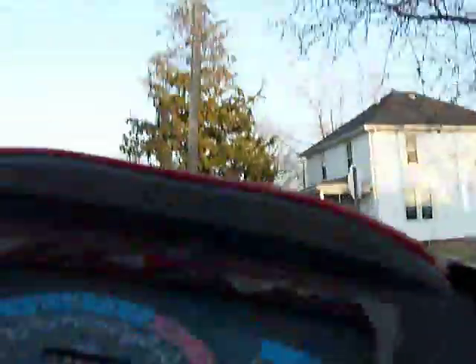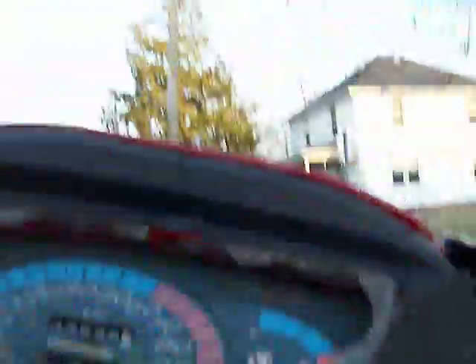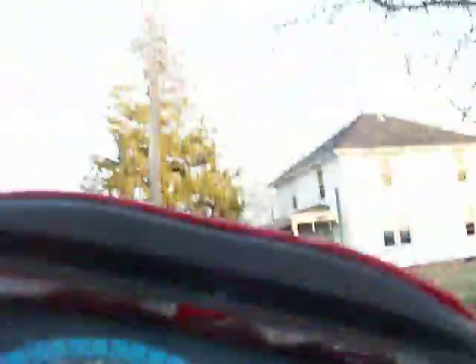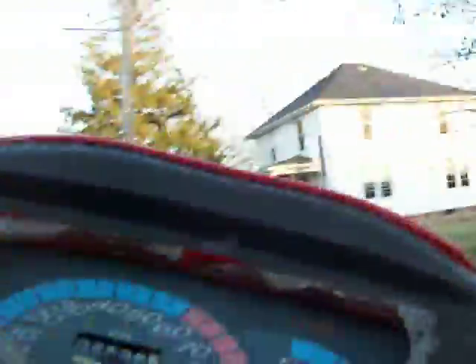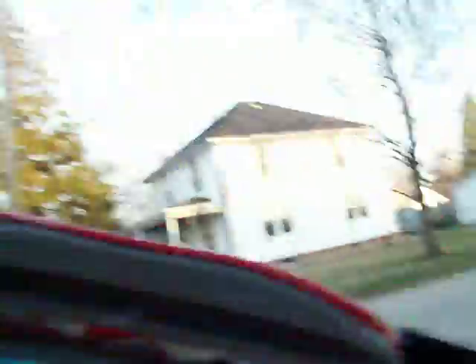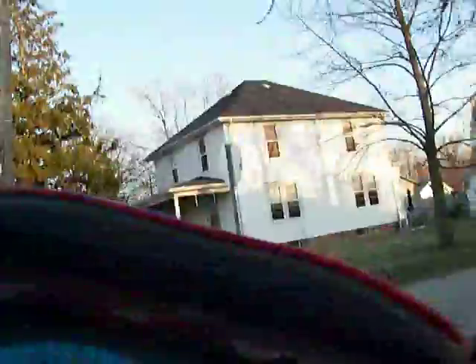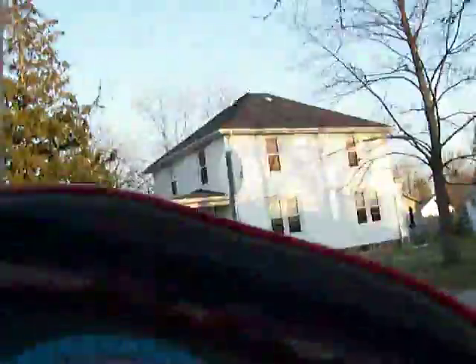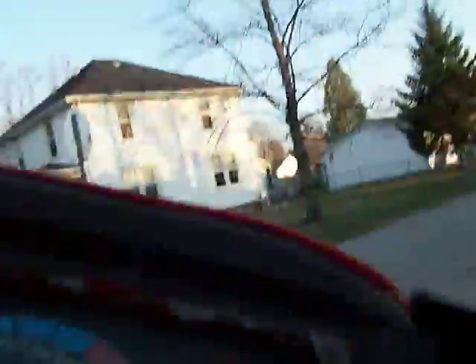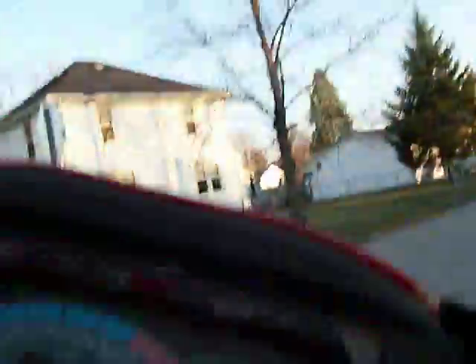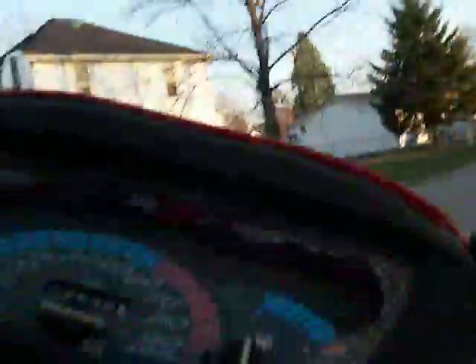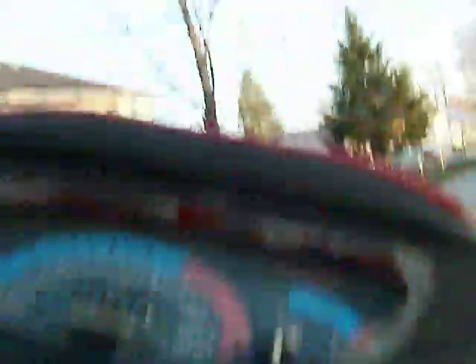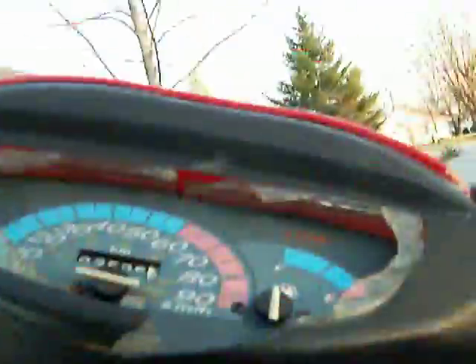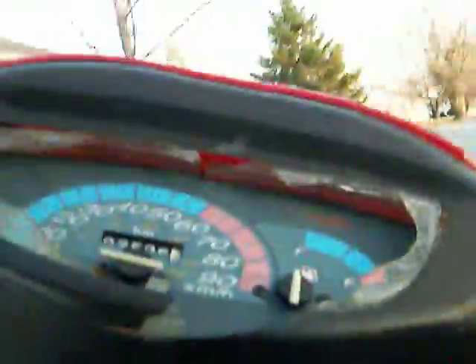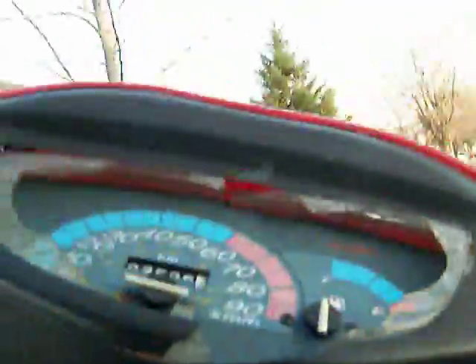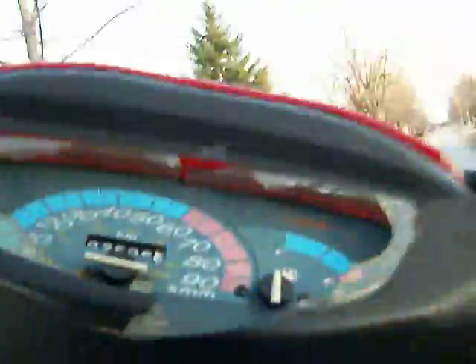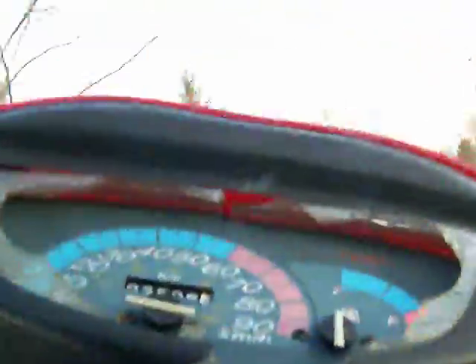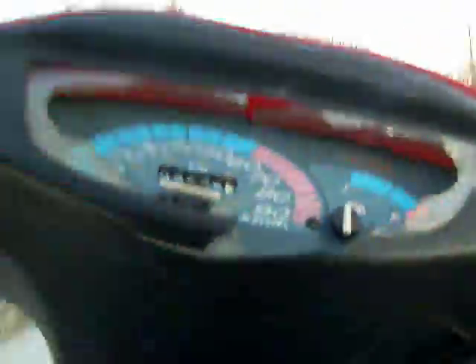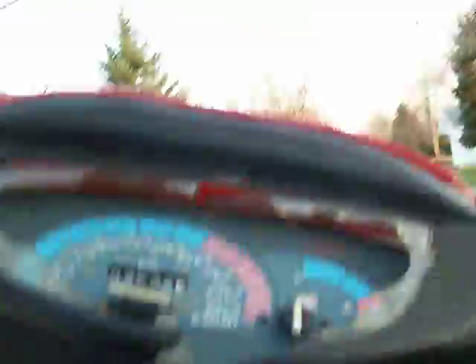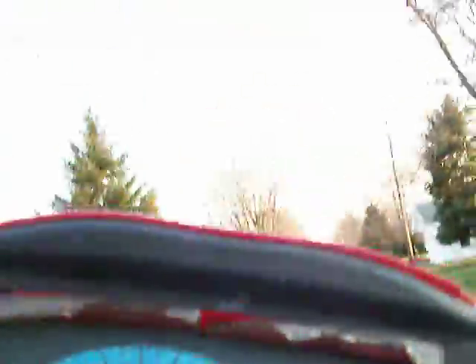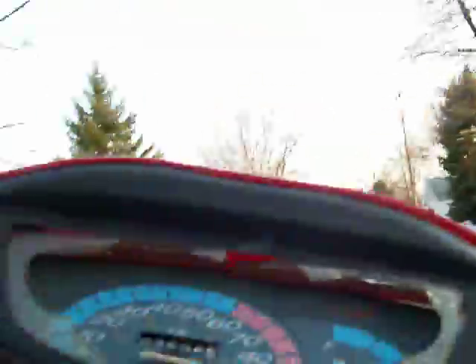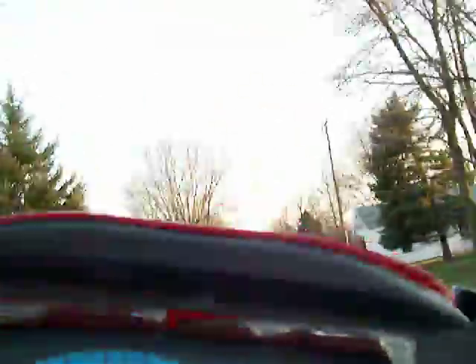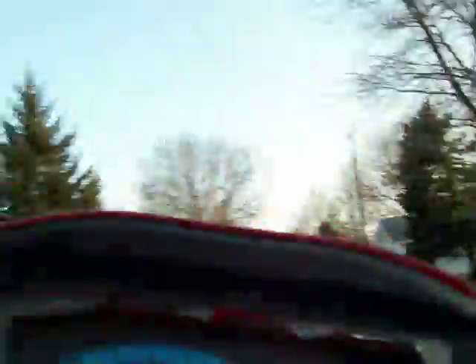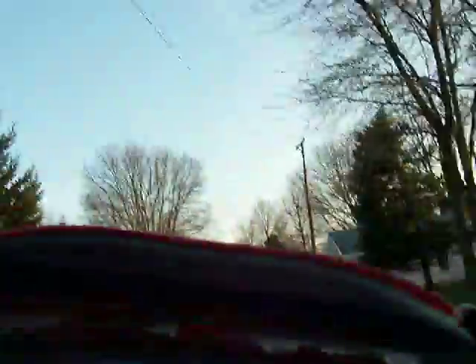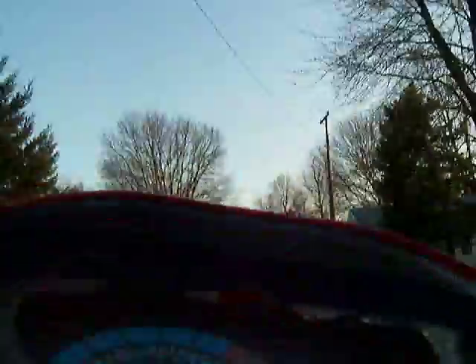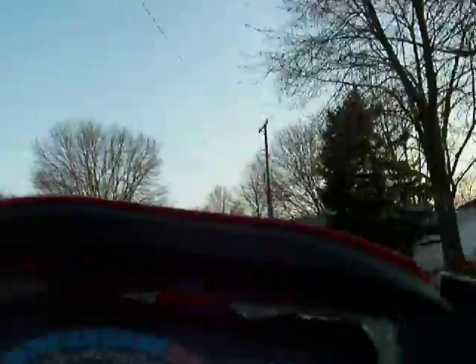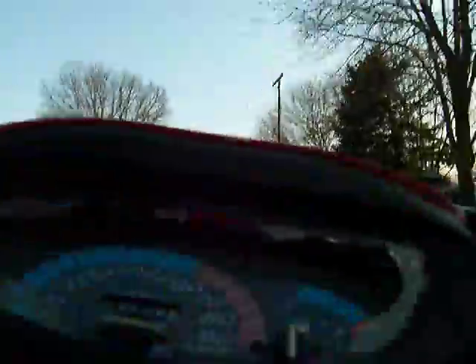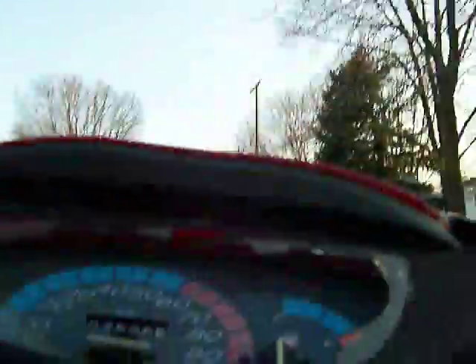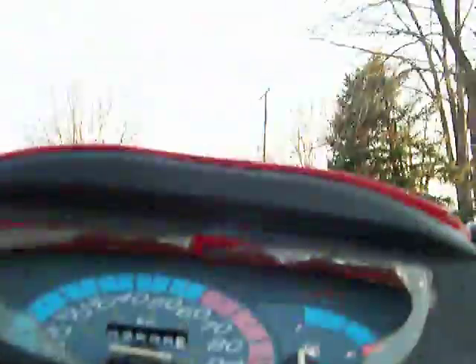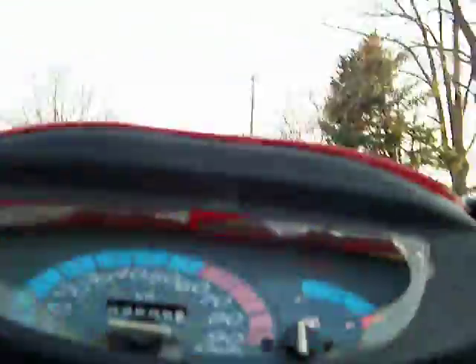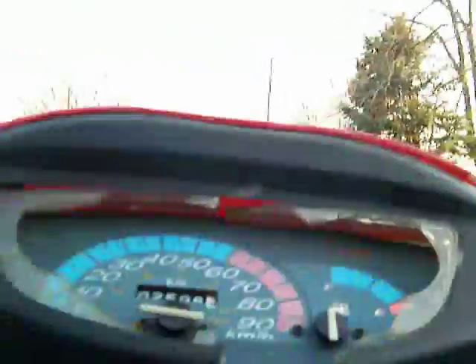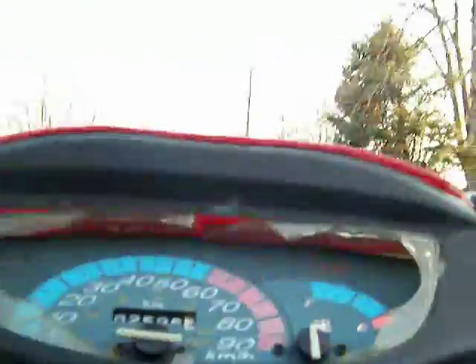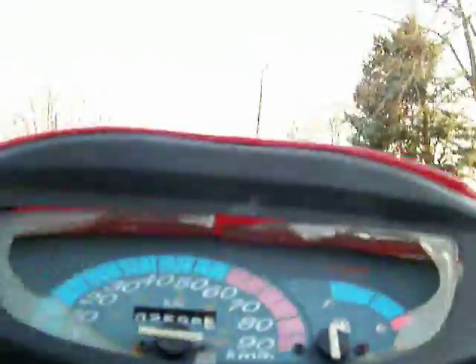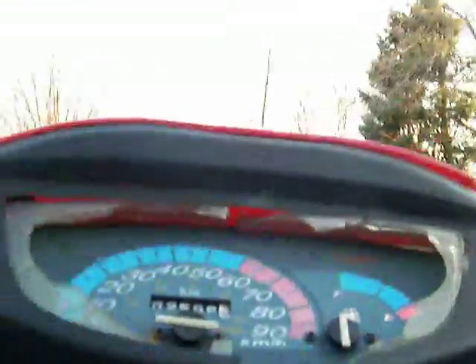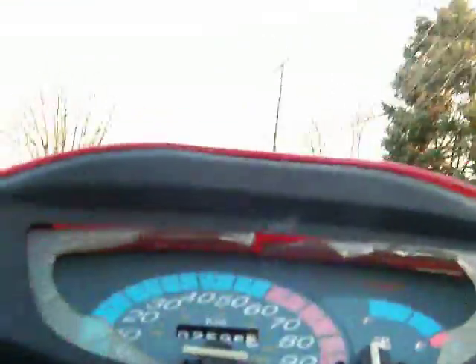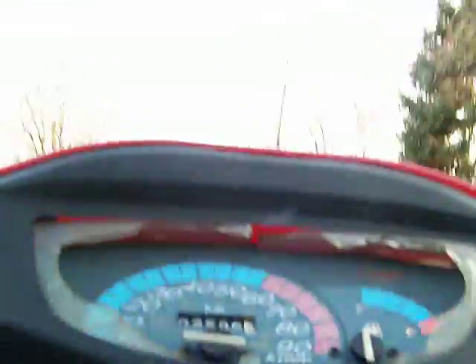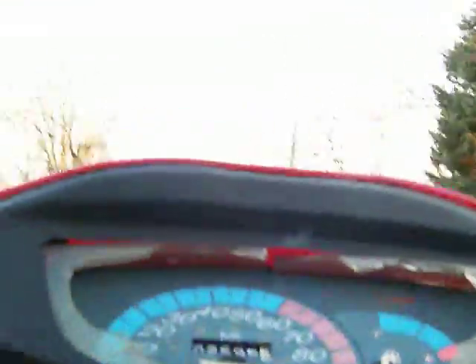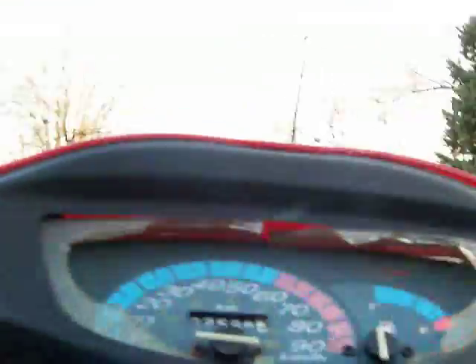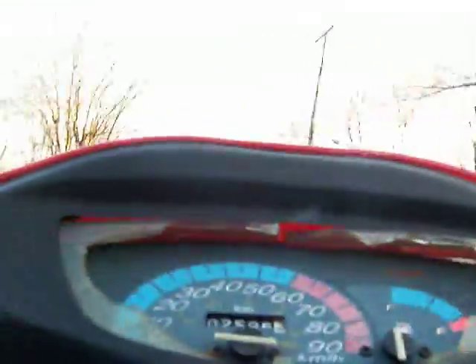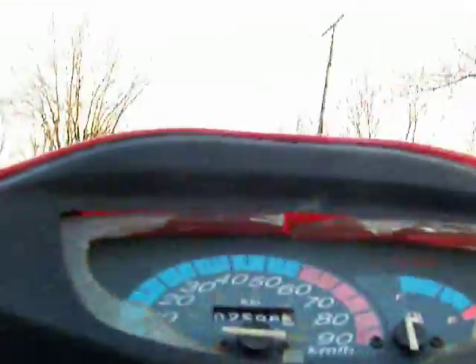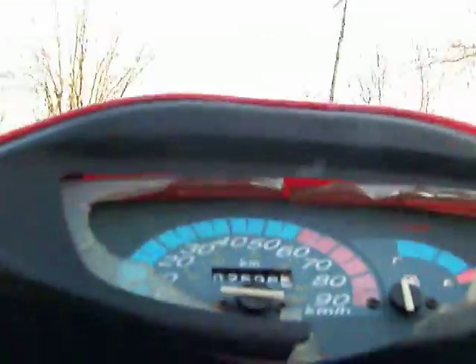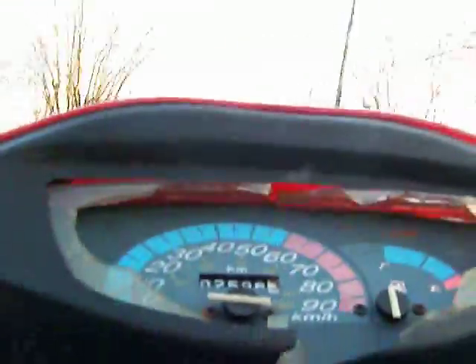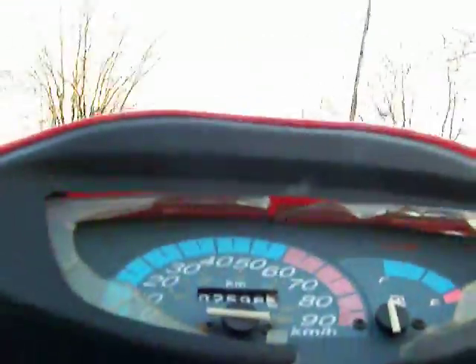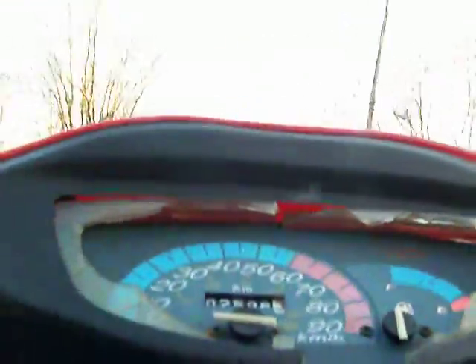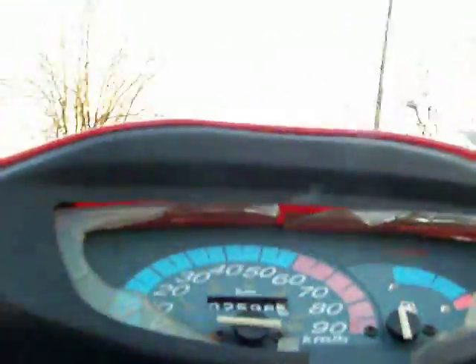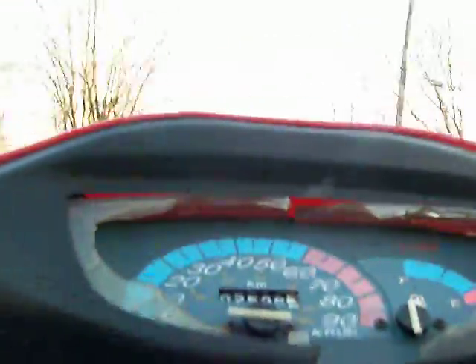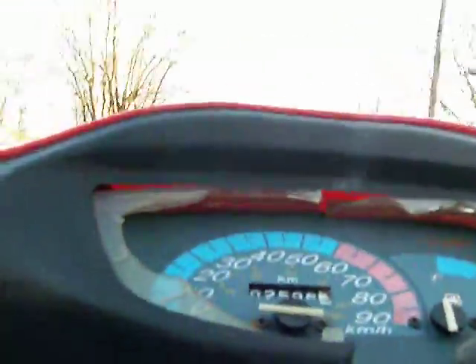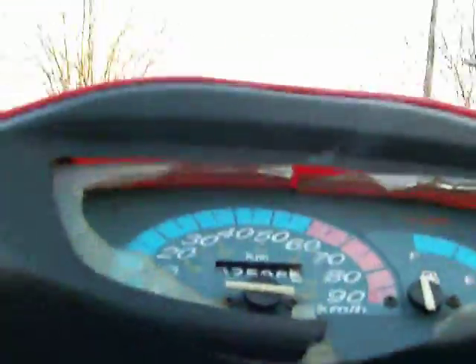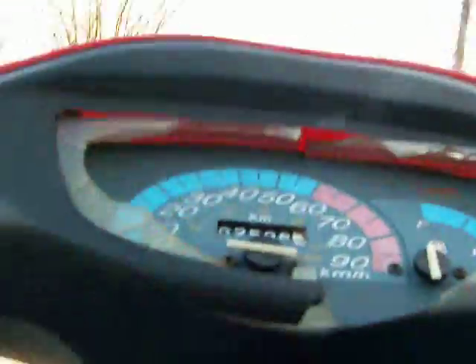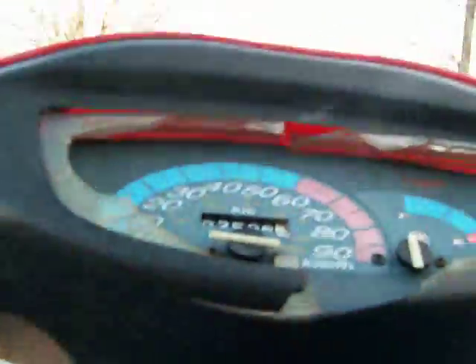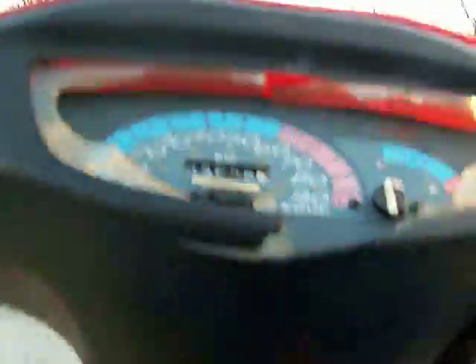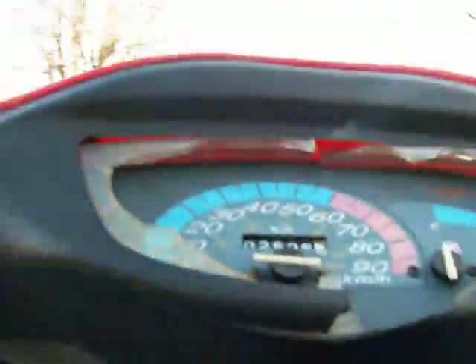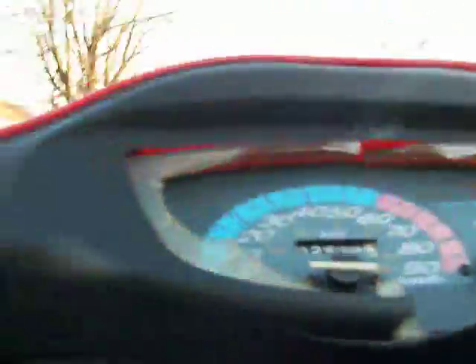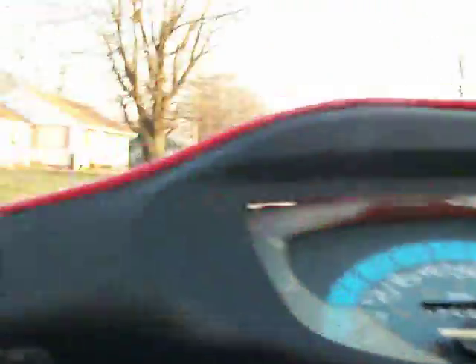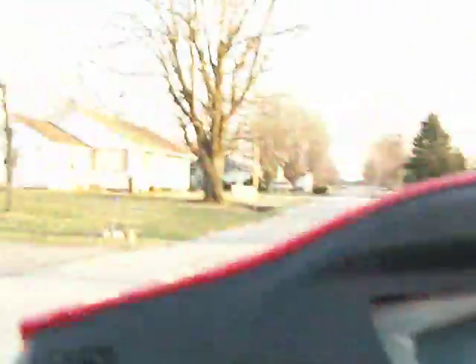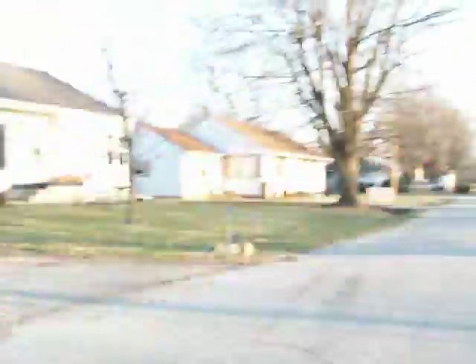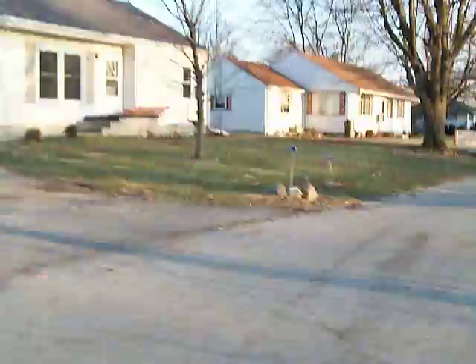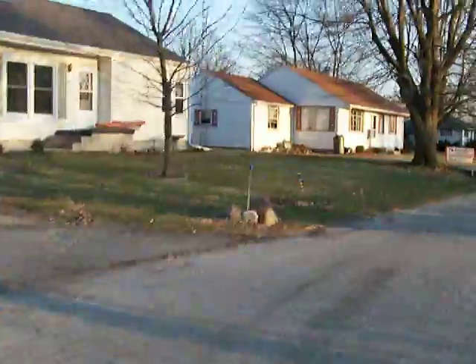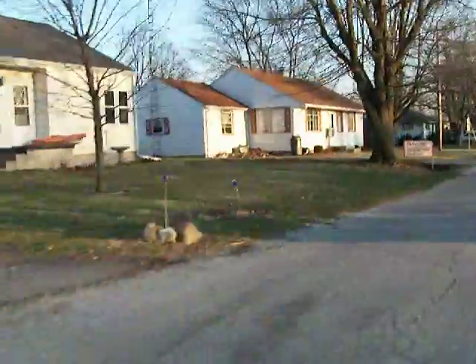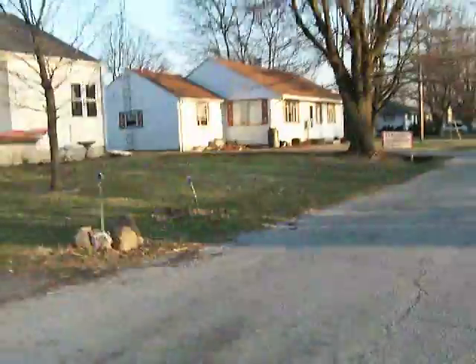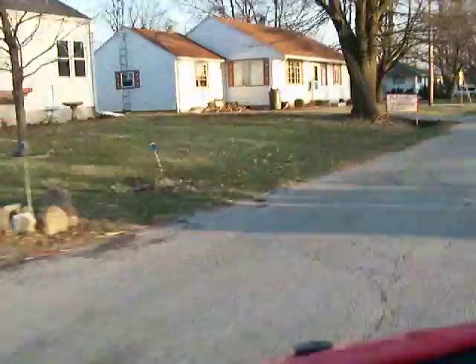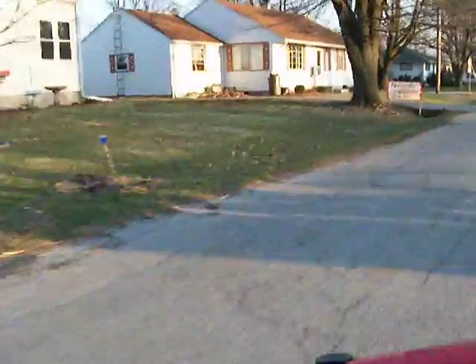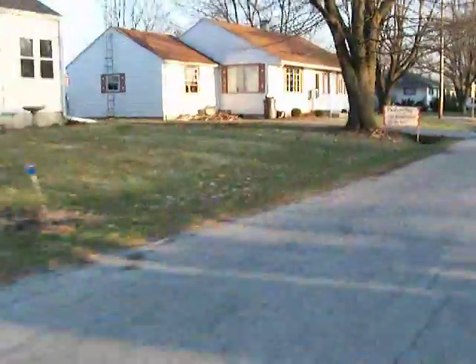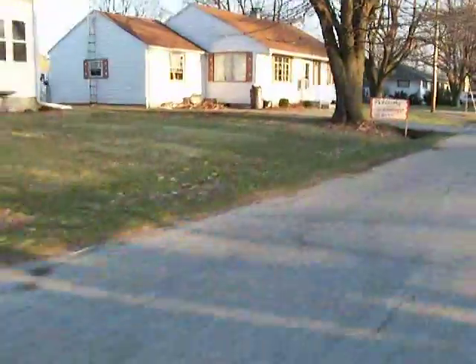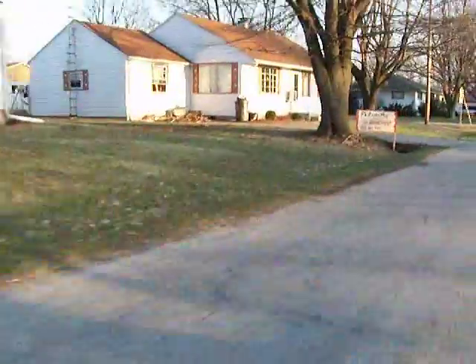My brakes are squeaky. There's my house.